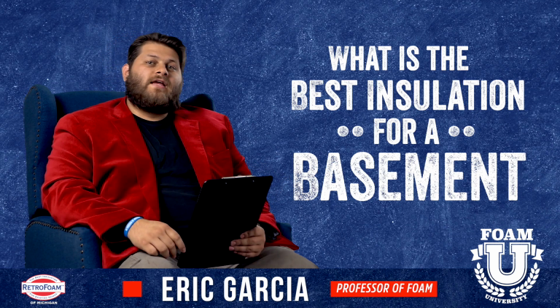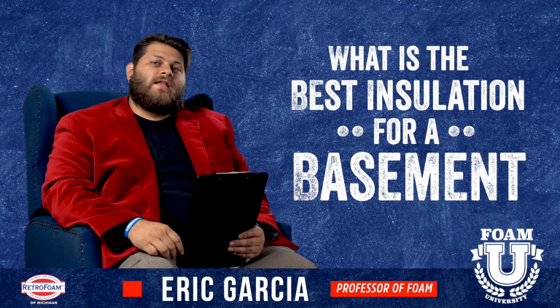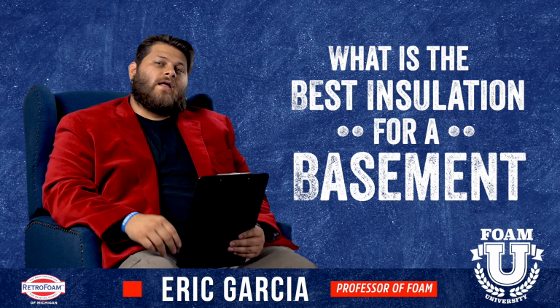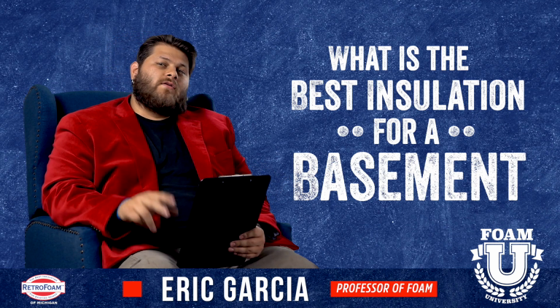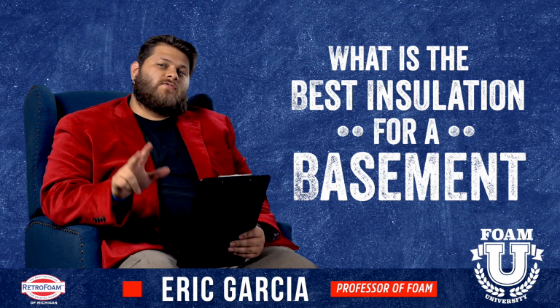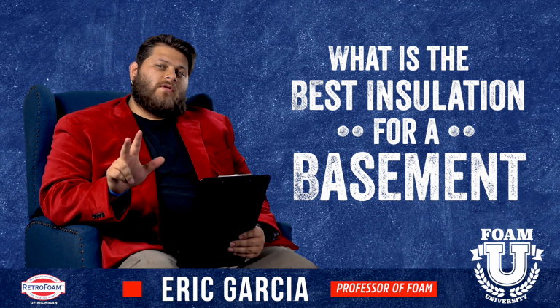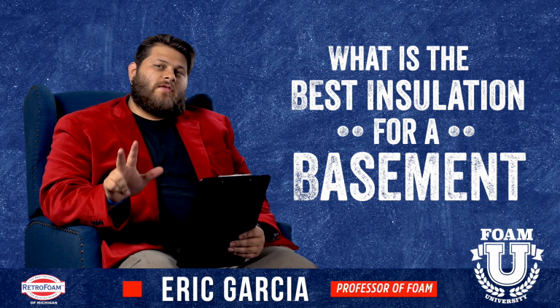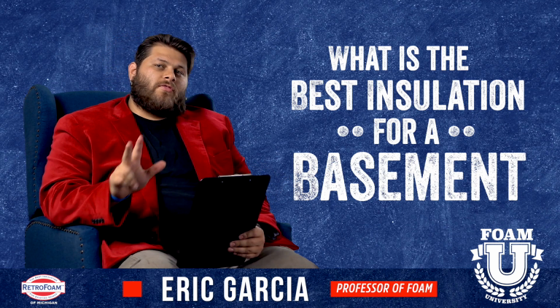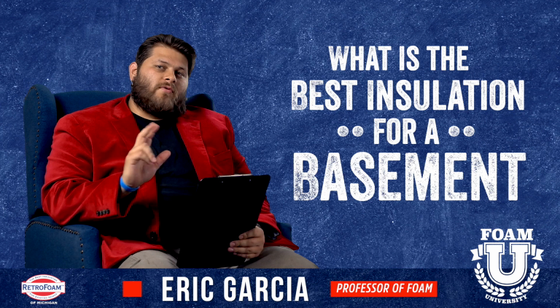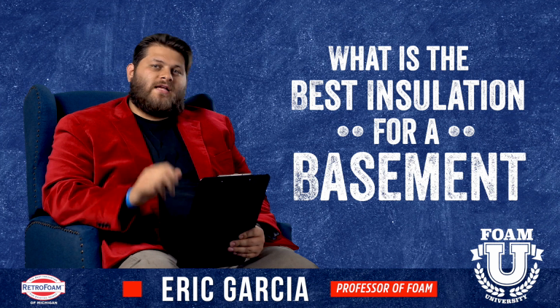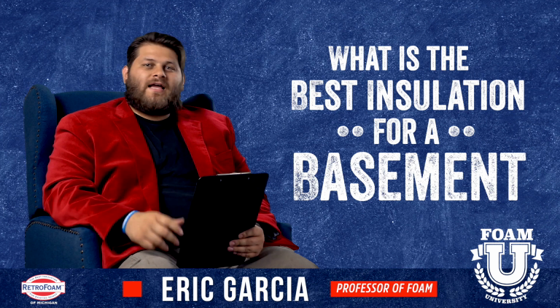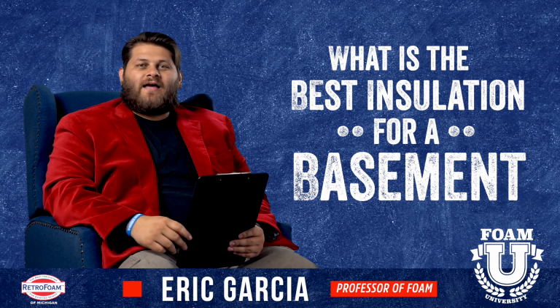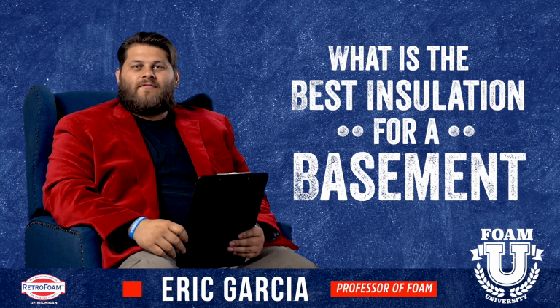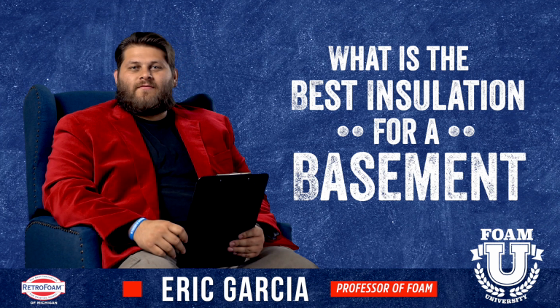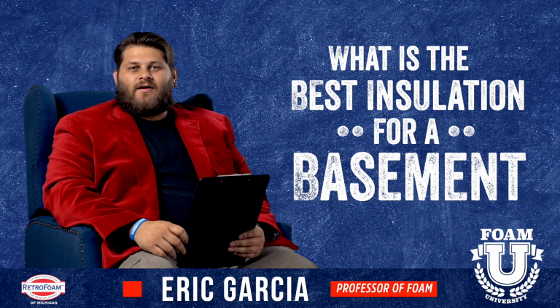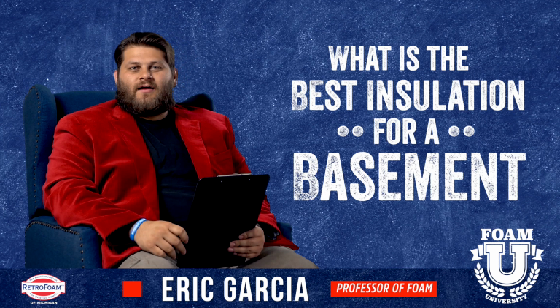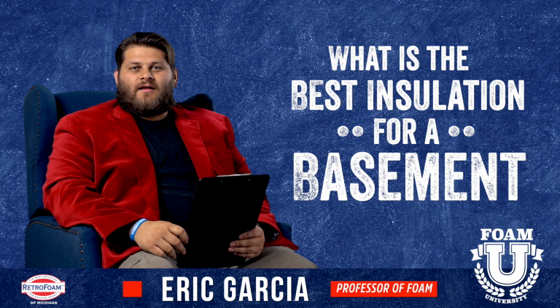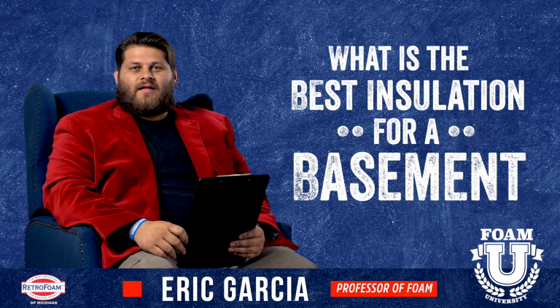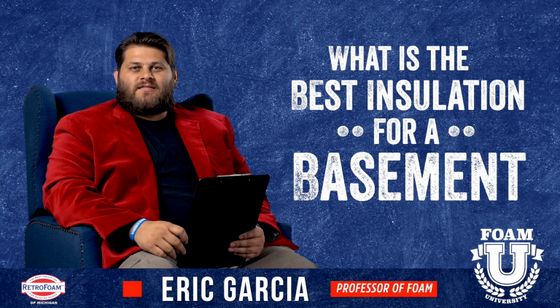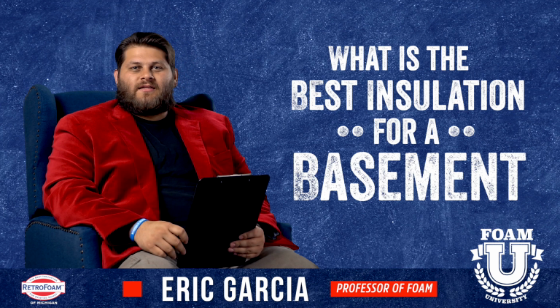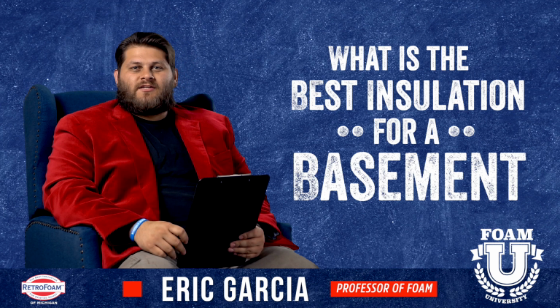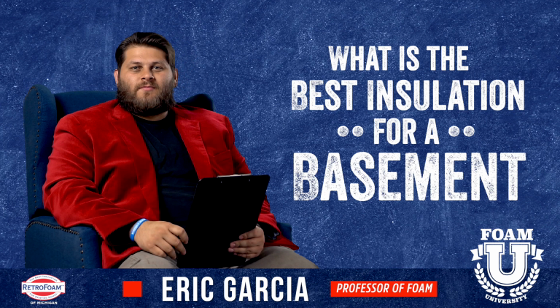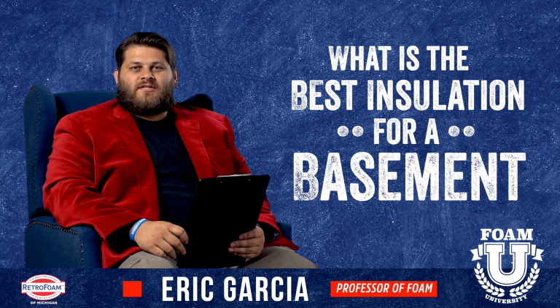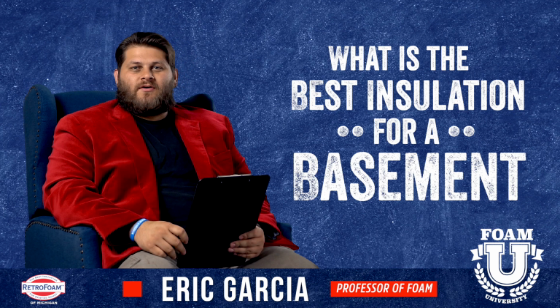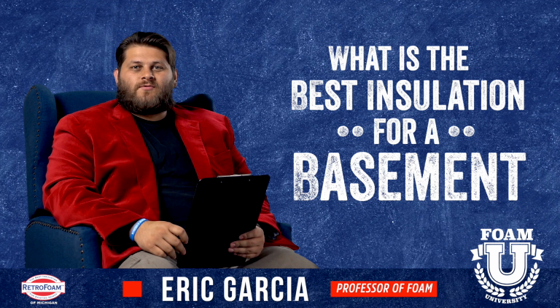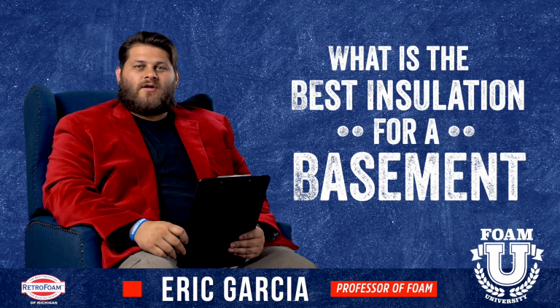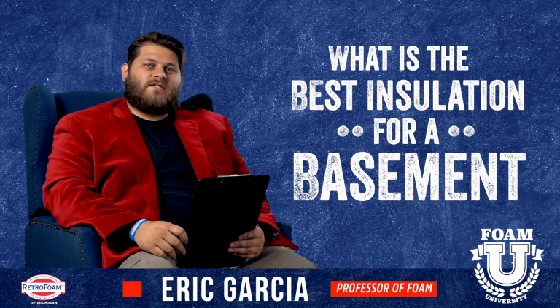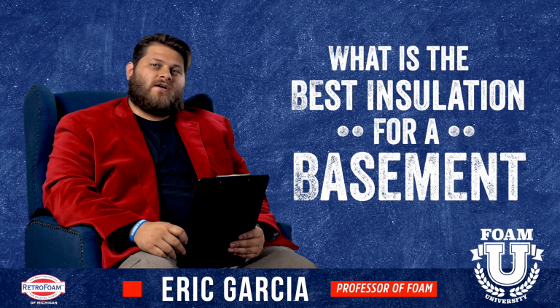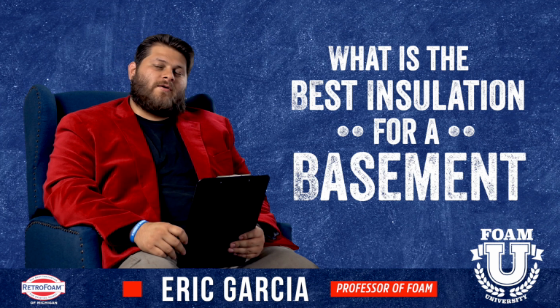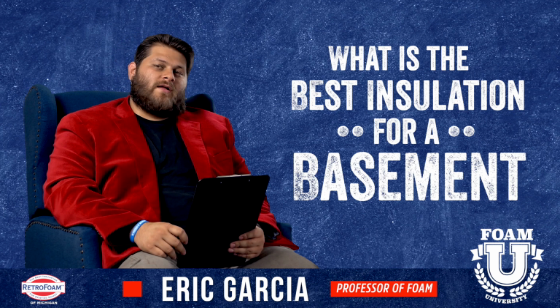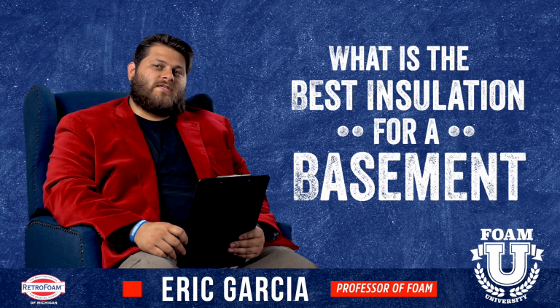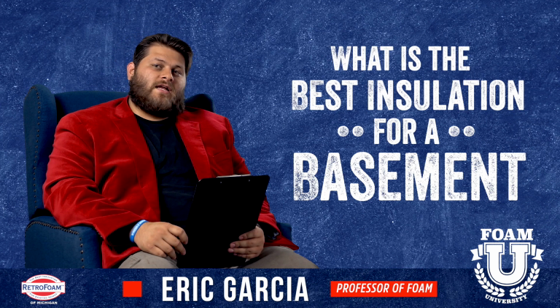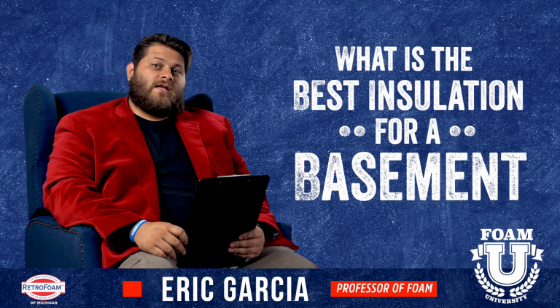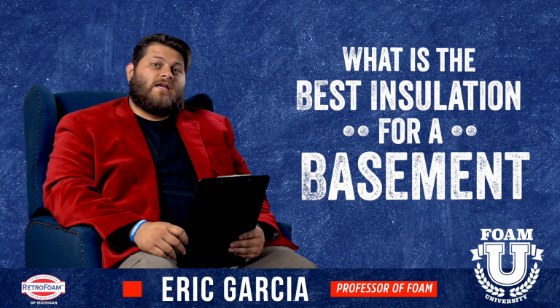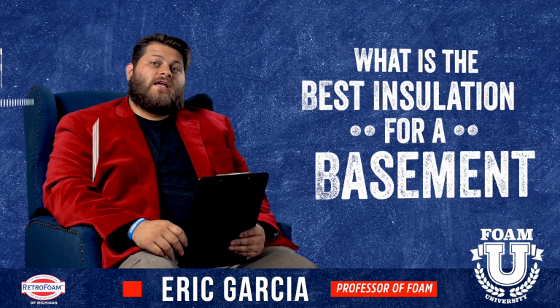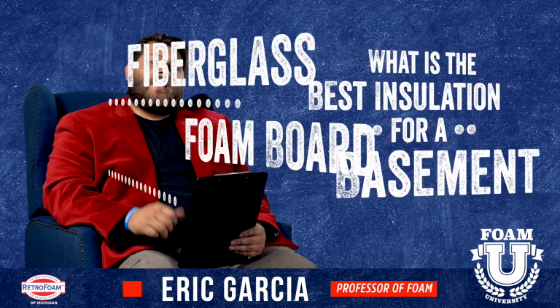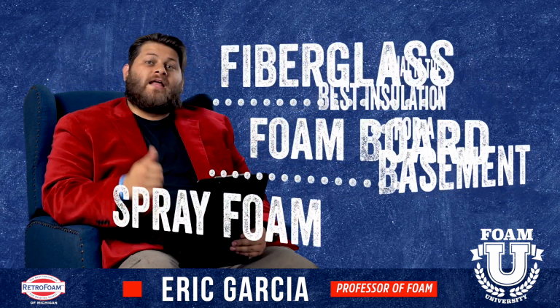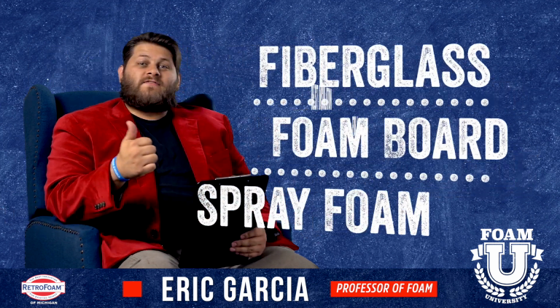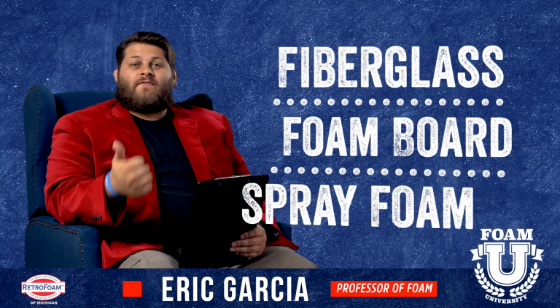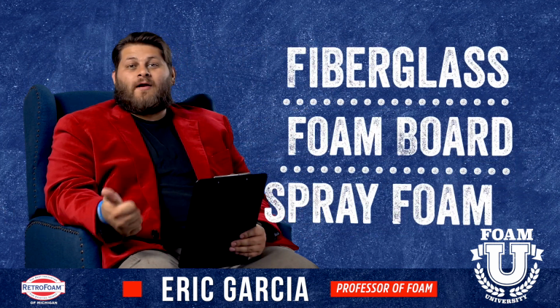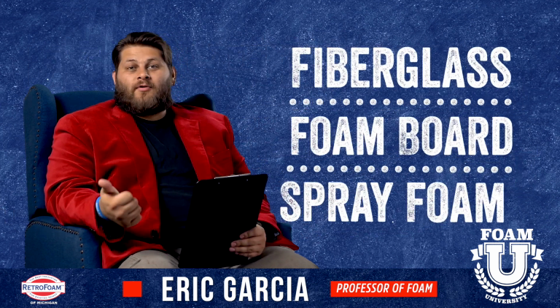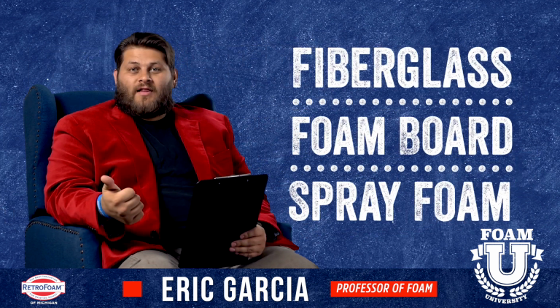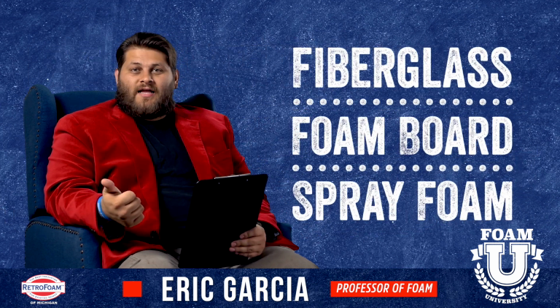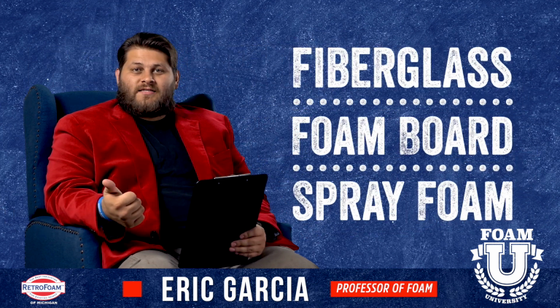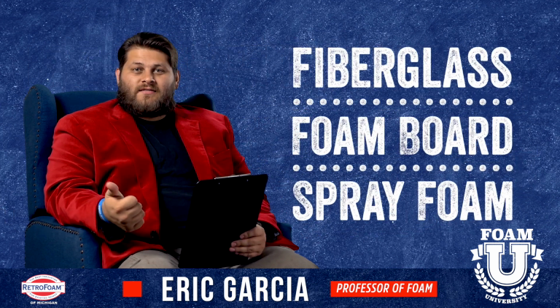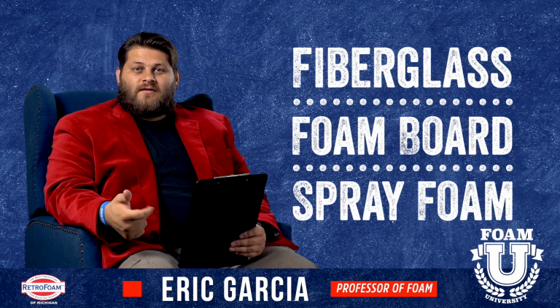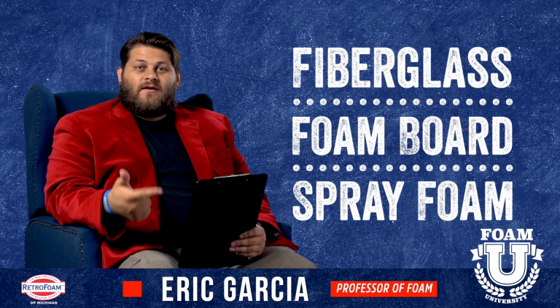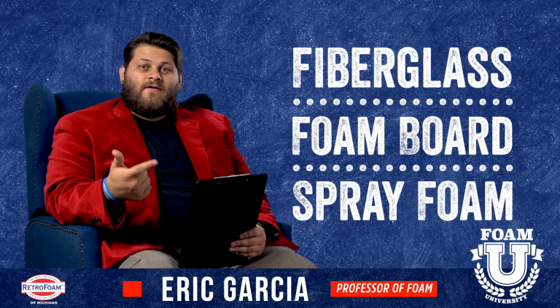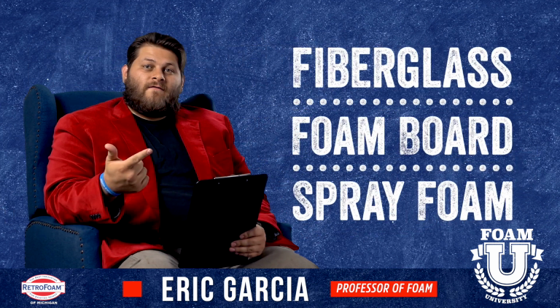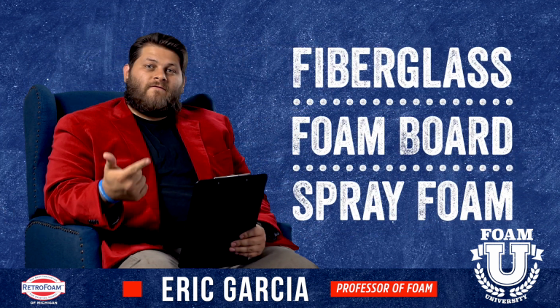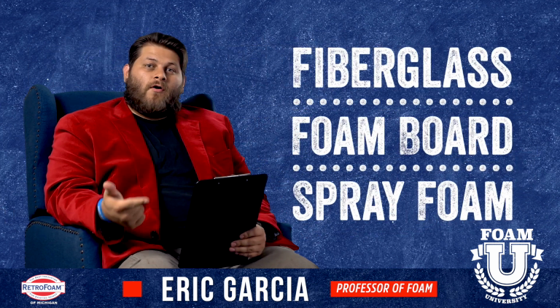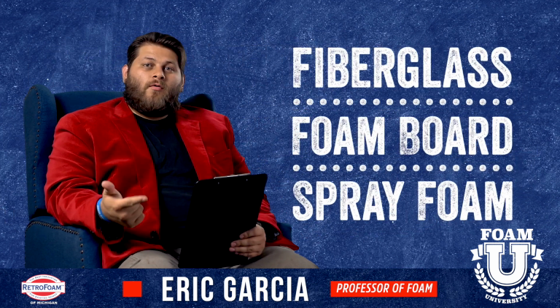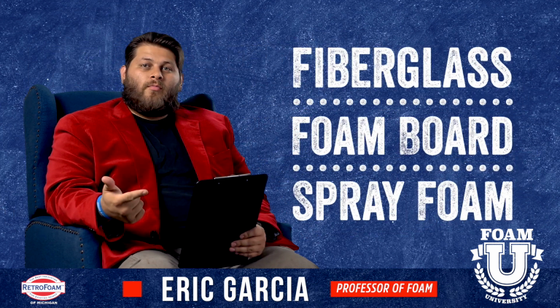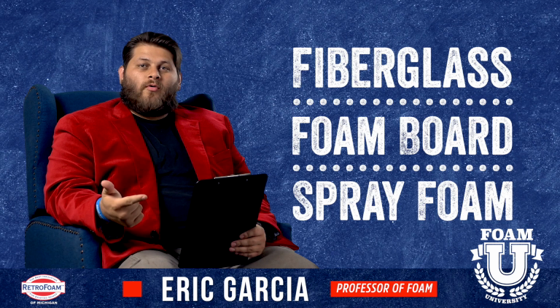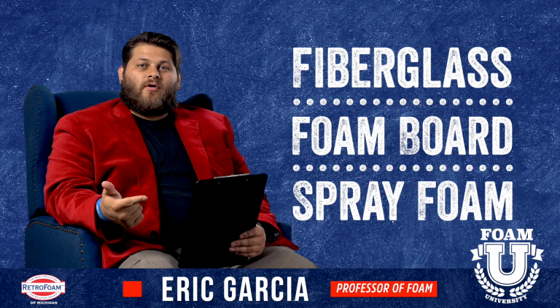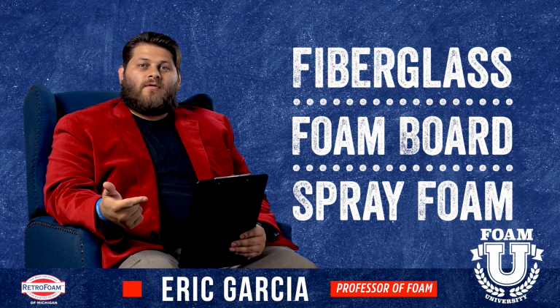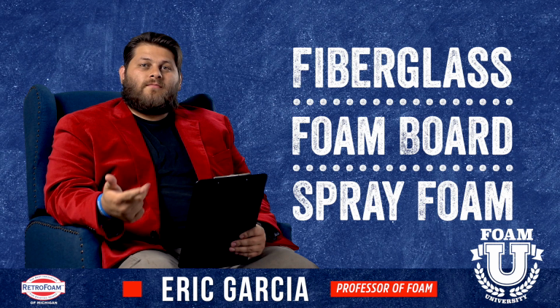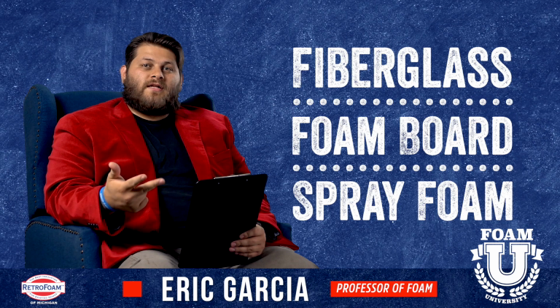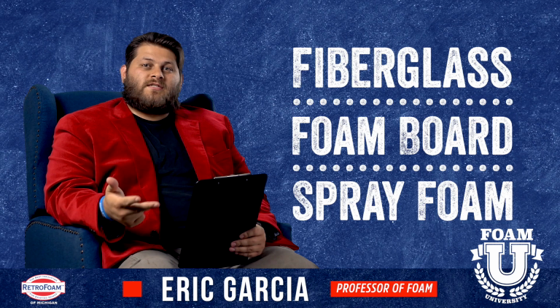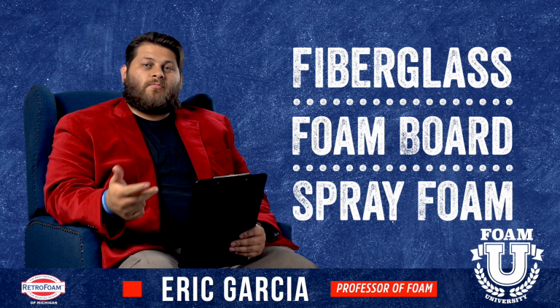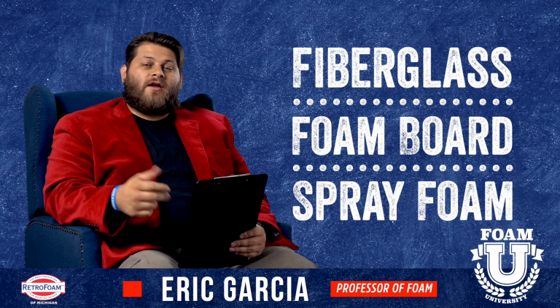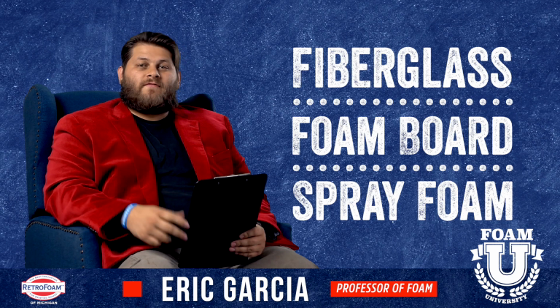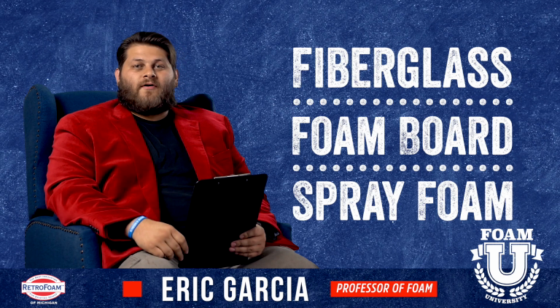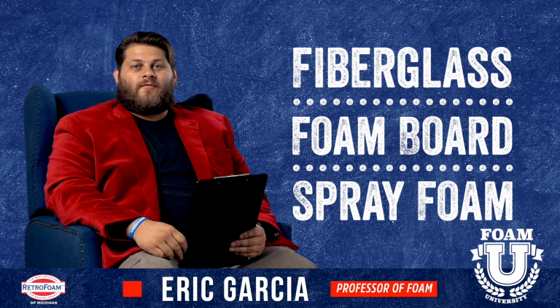There are really three kinds of insulation materials we're going to talk about today: fiberglass, foam board, and spray foam.